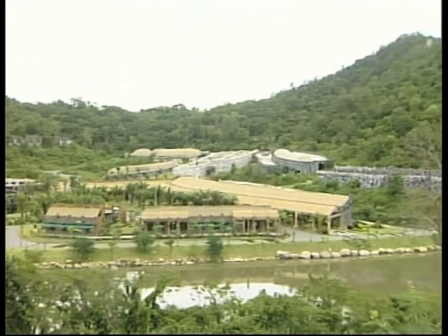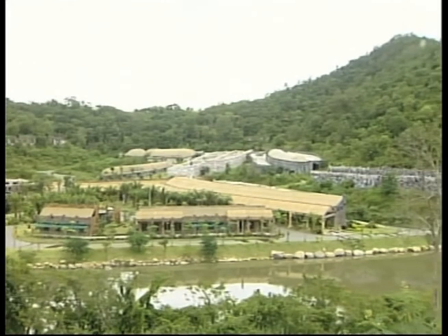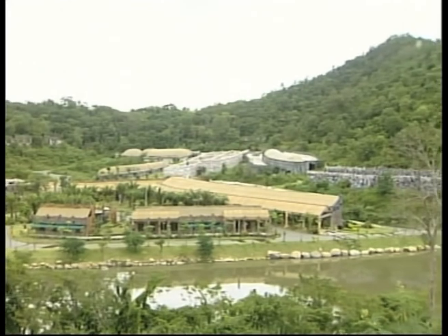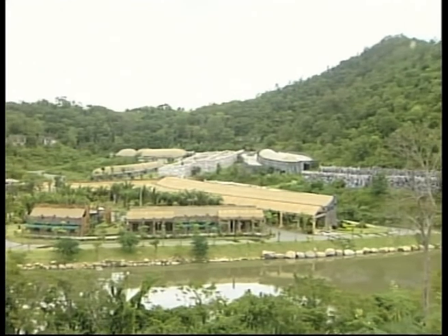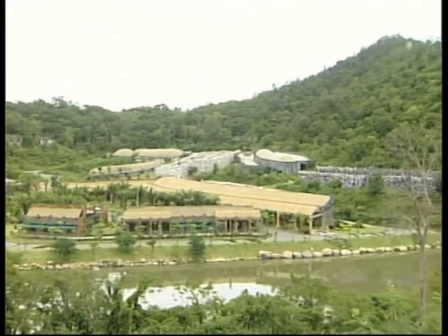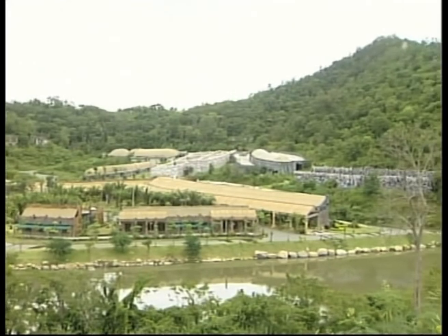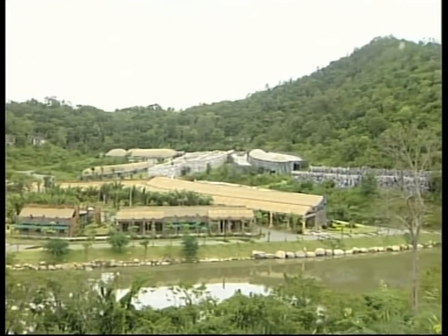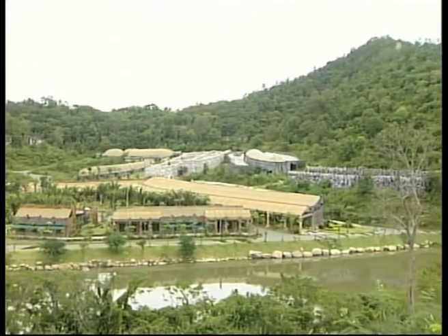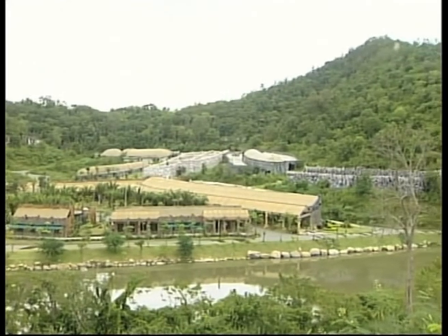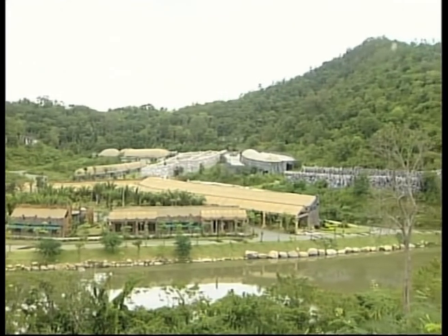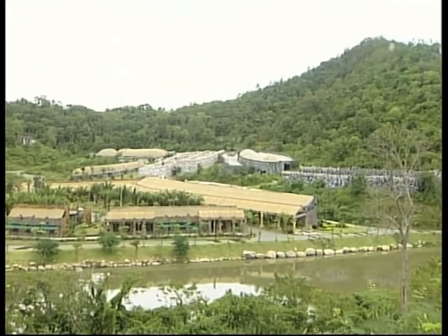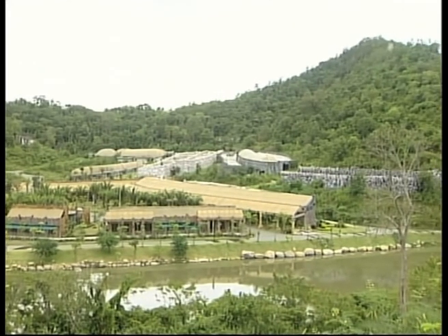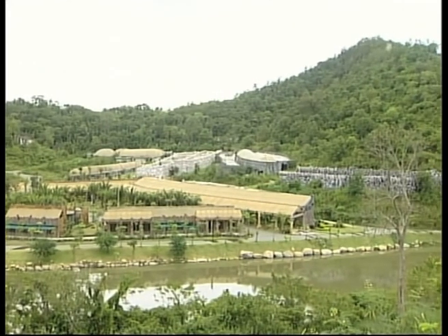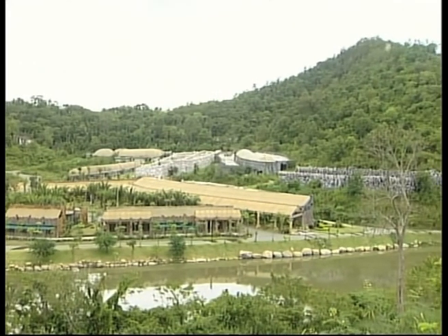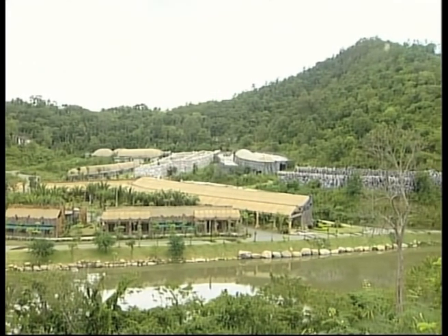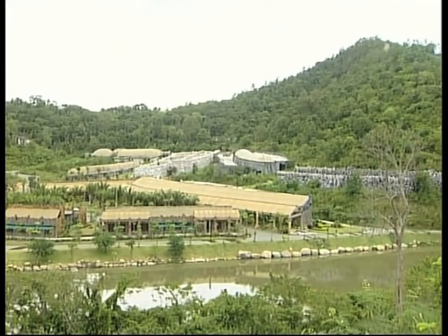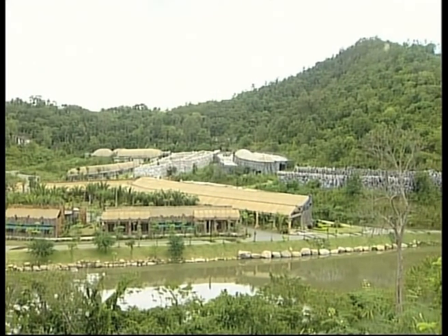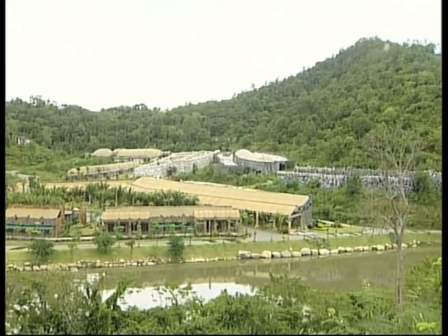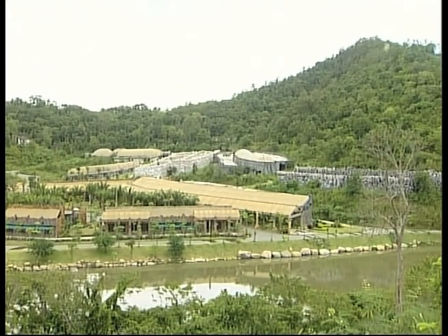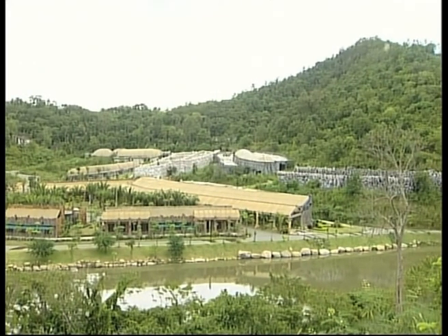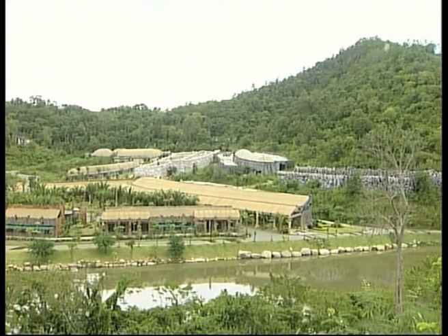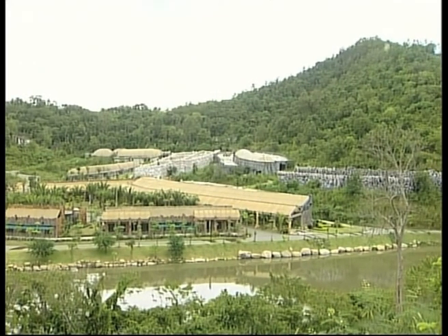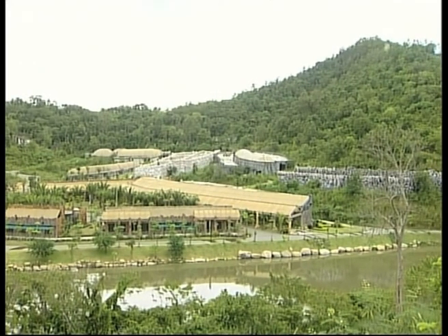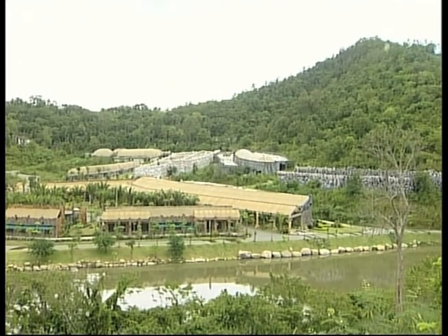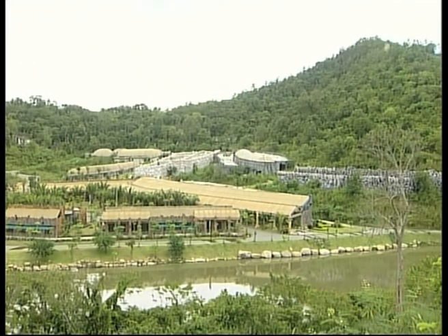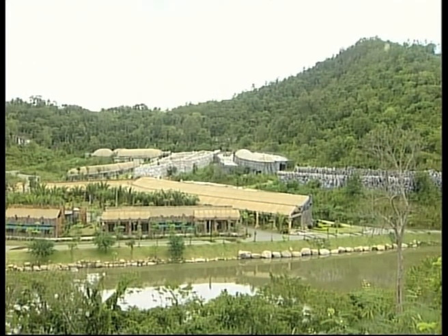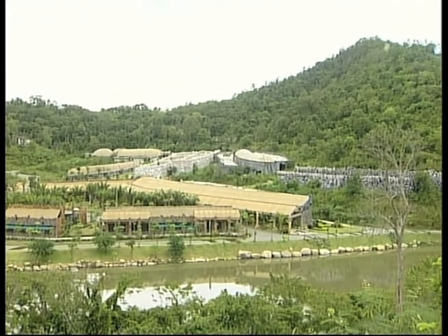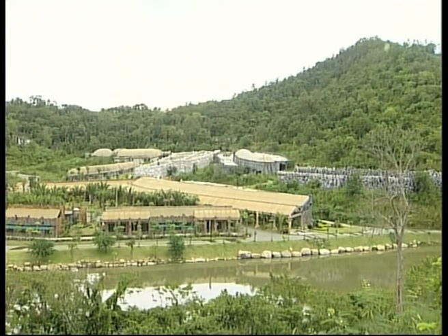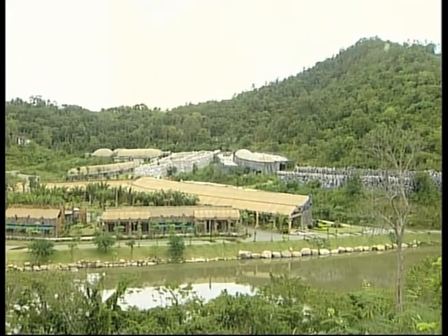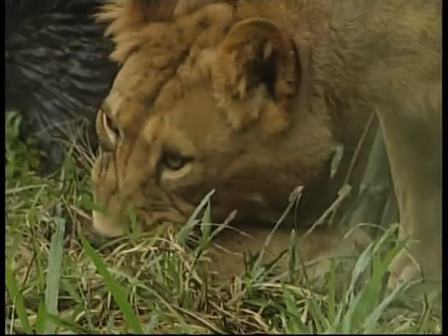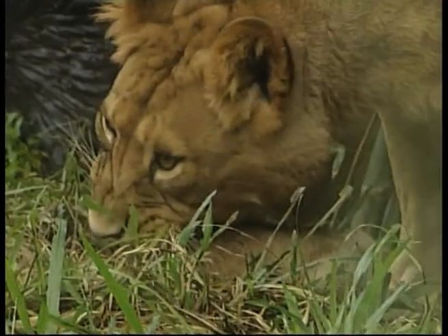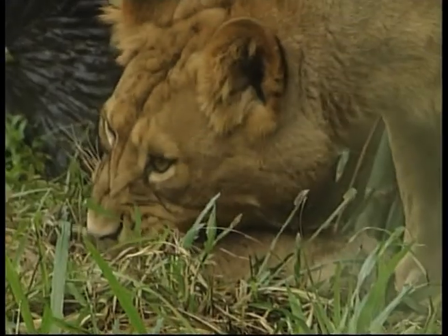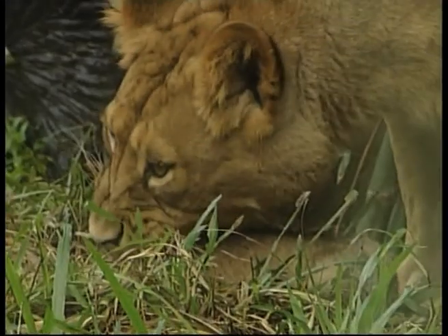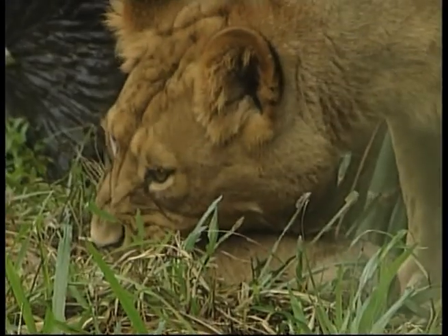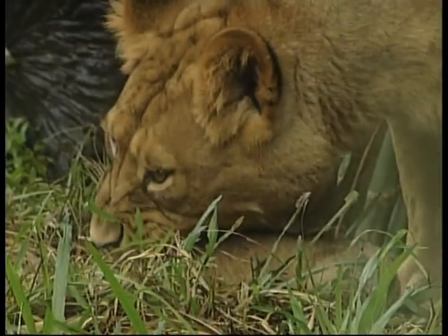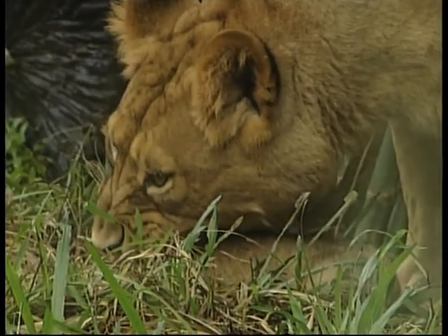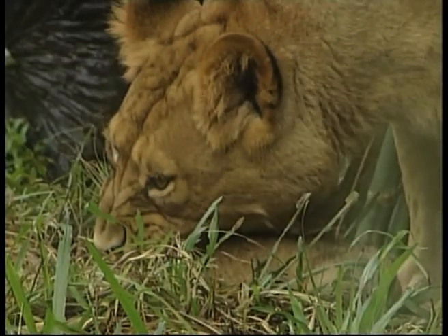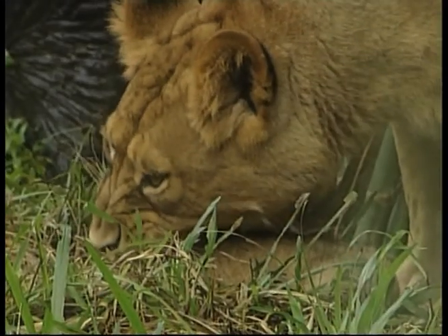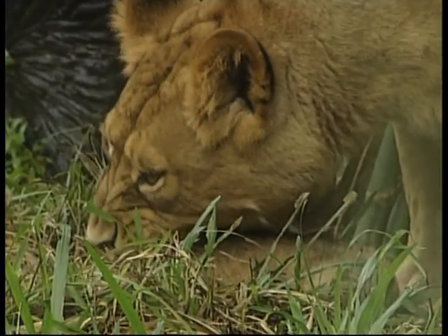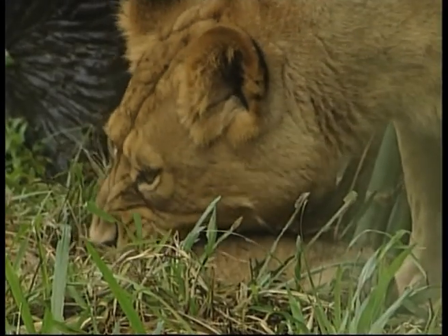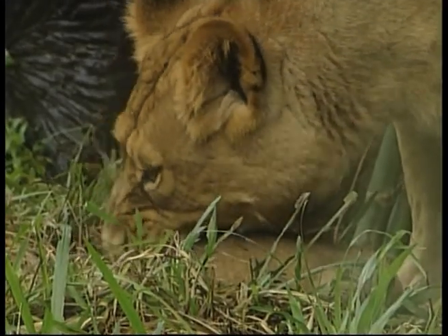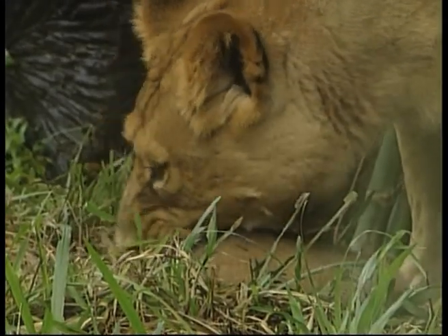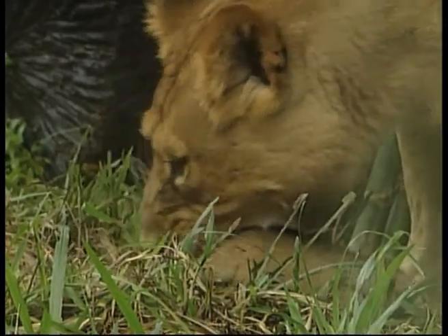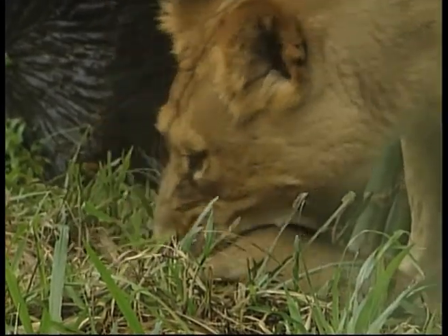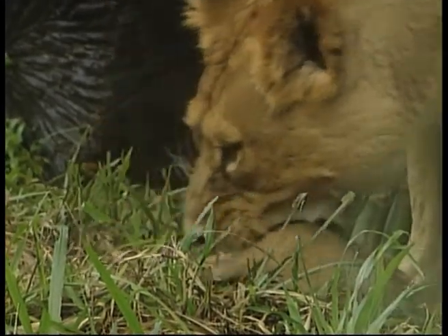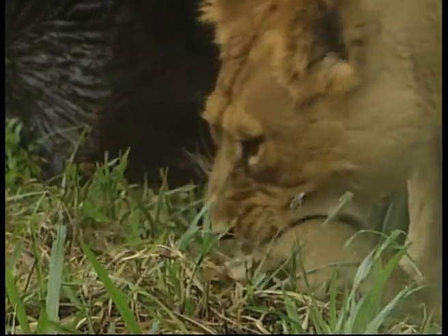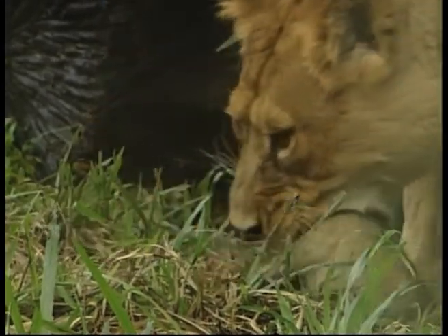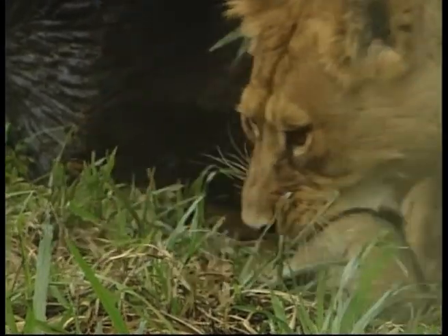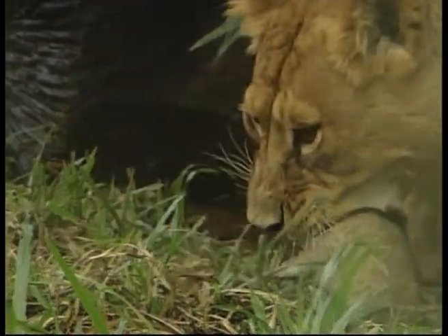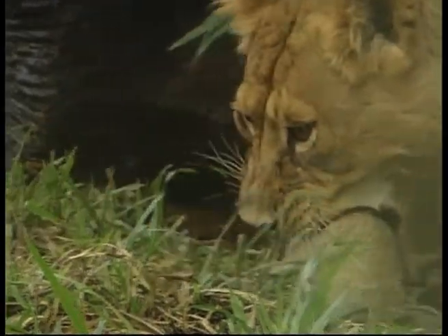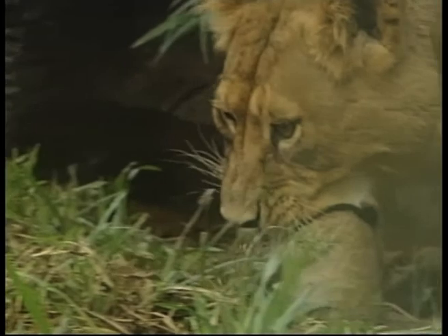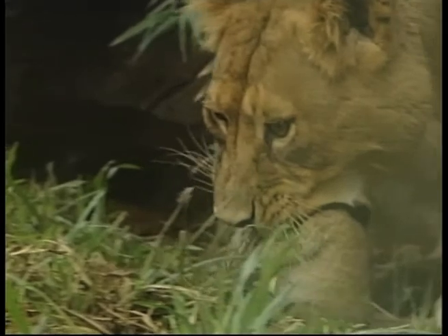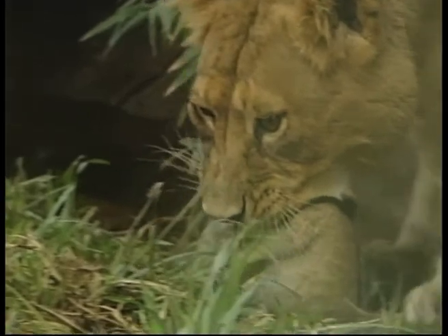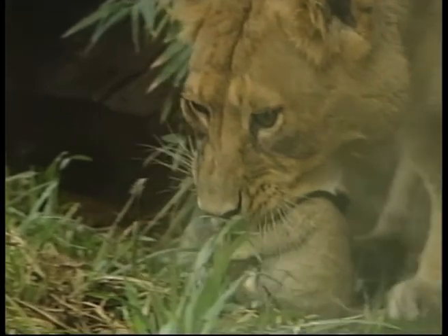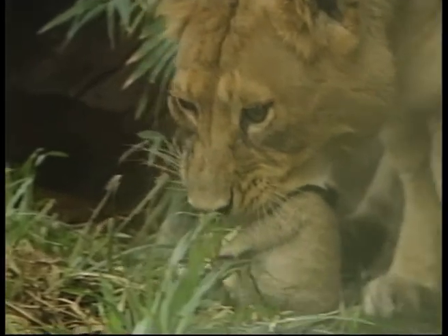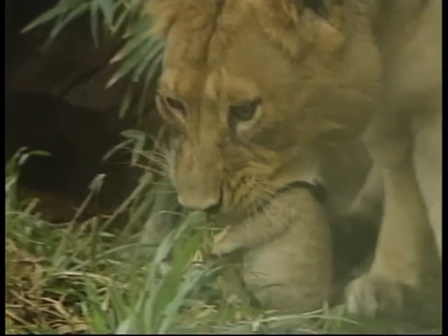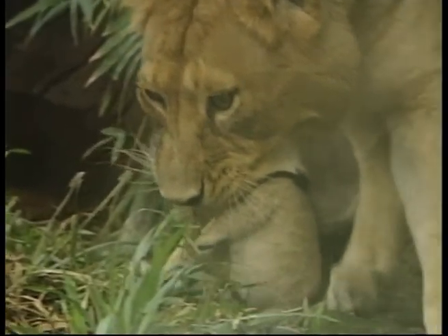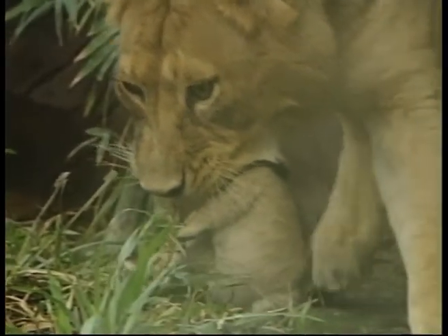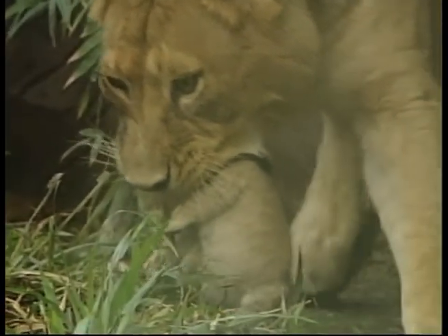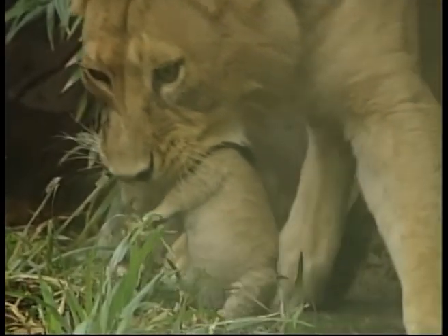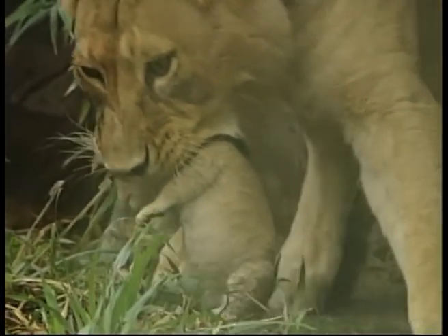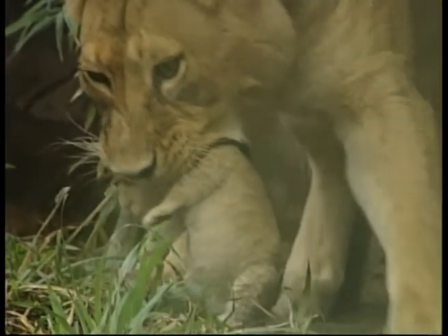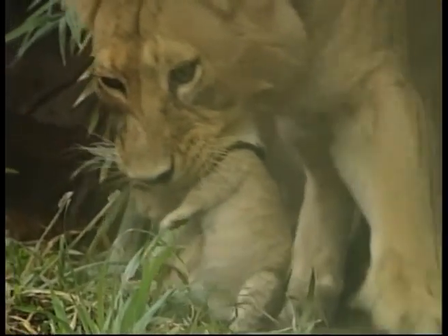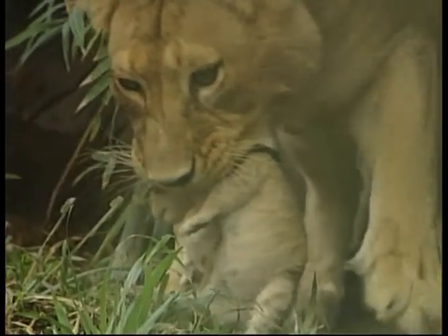They were lucky it was only a baby tooth. Had it been mature teeth, they would have had to do a root canal or a filling.